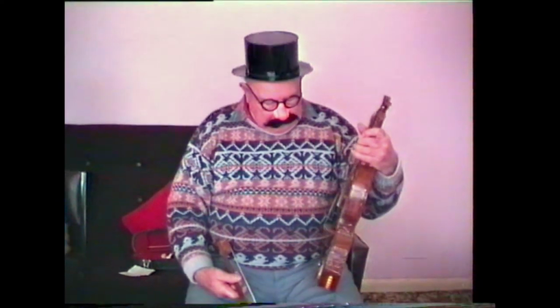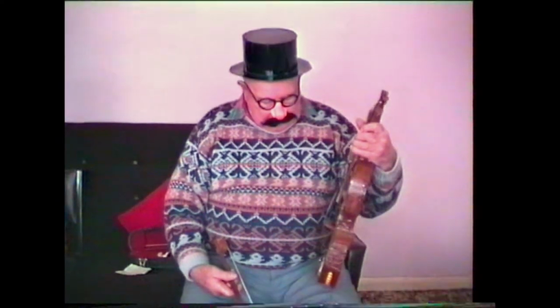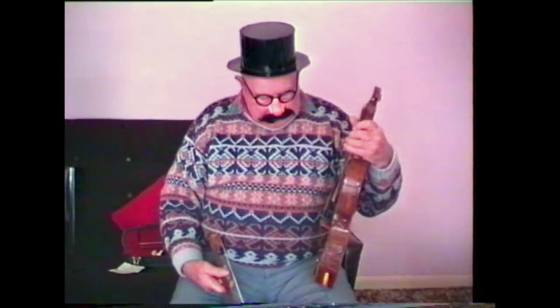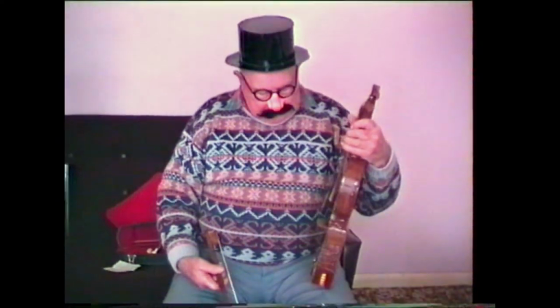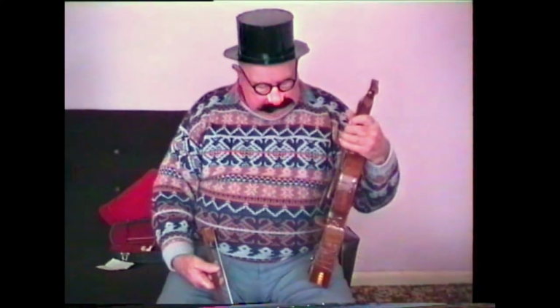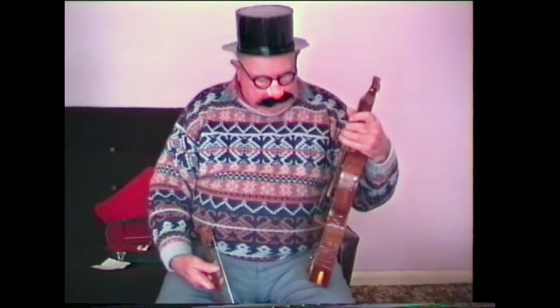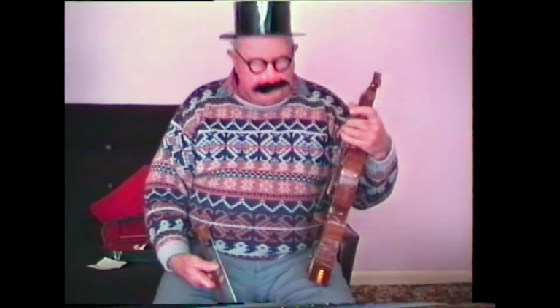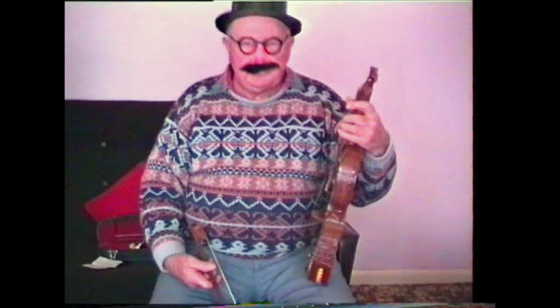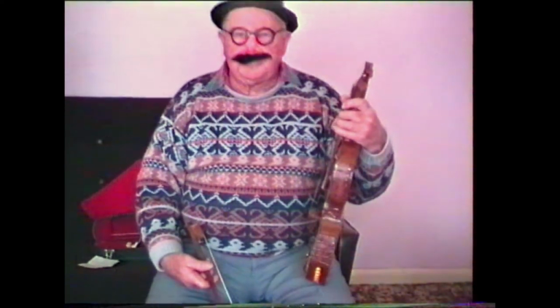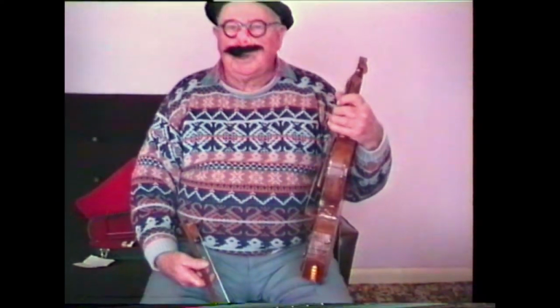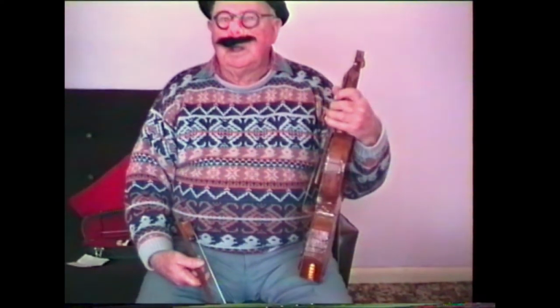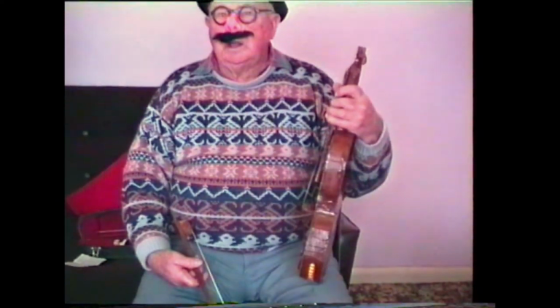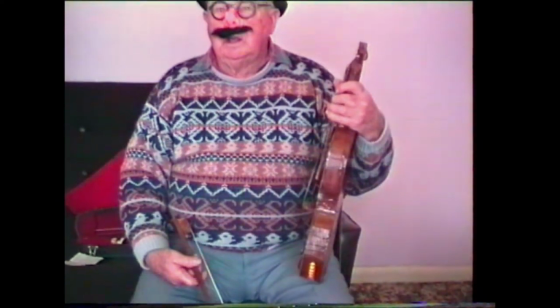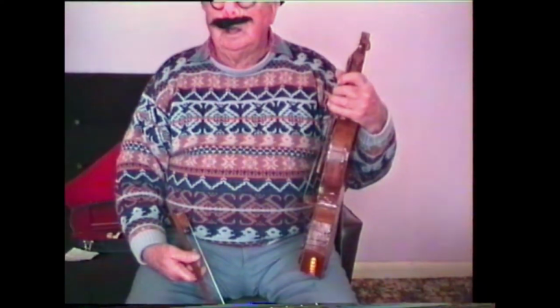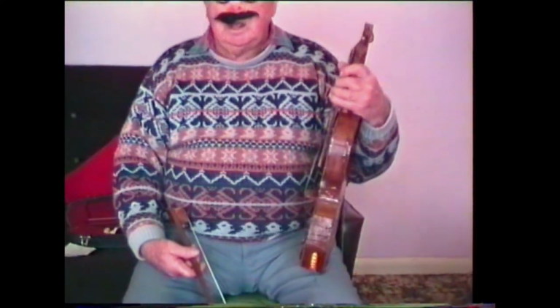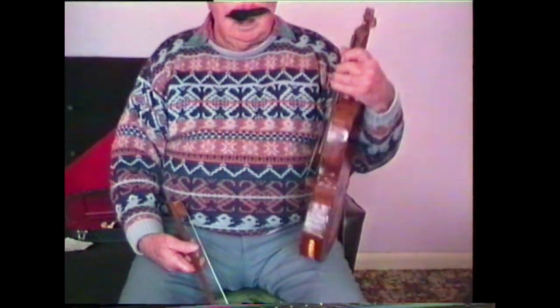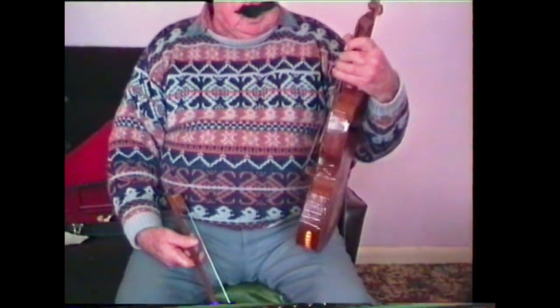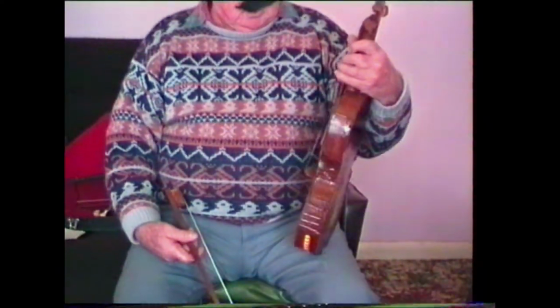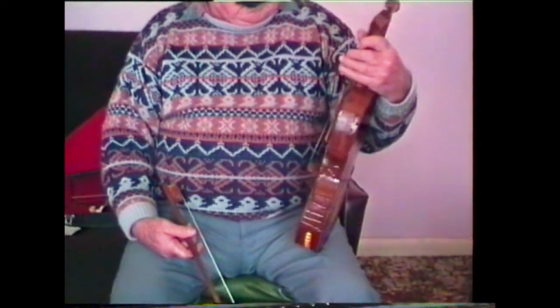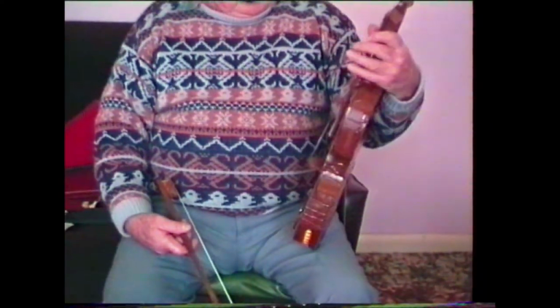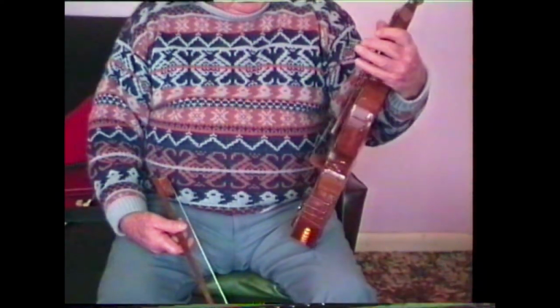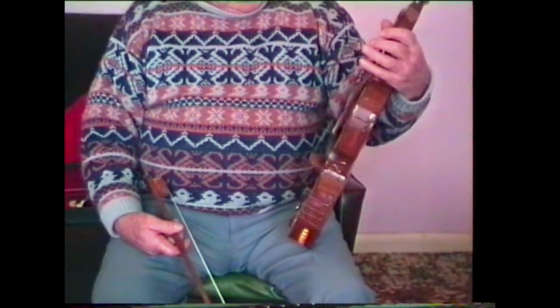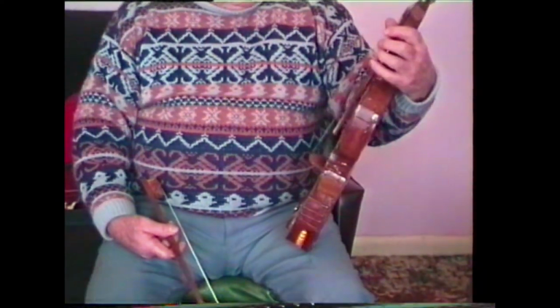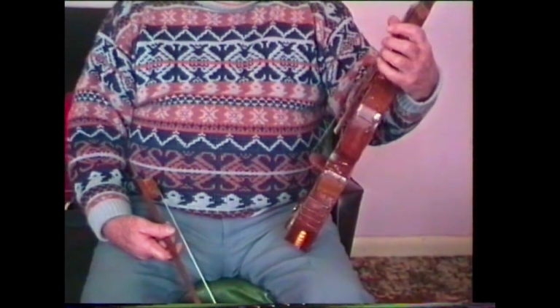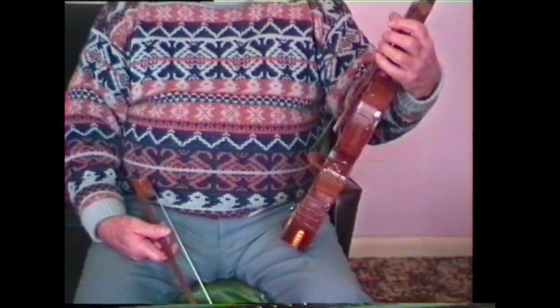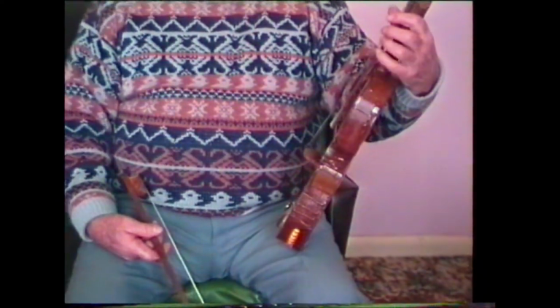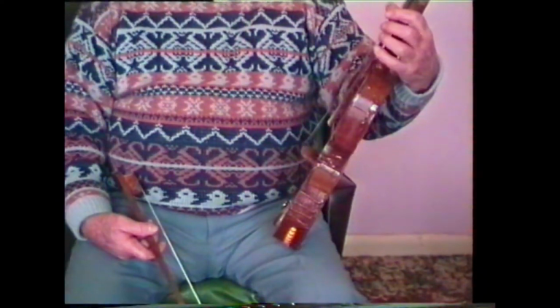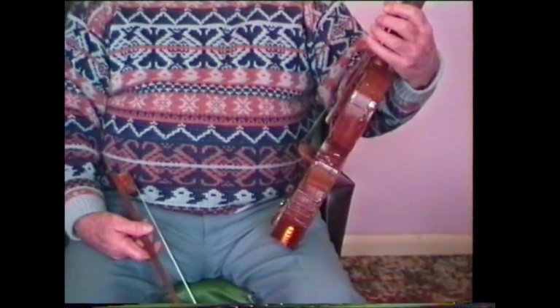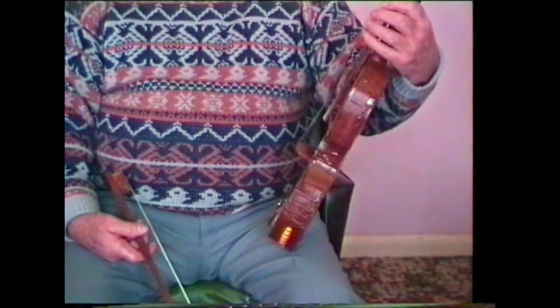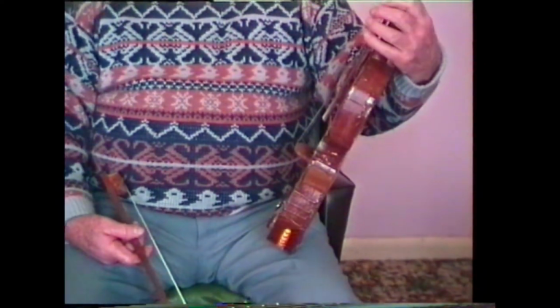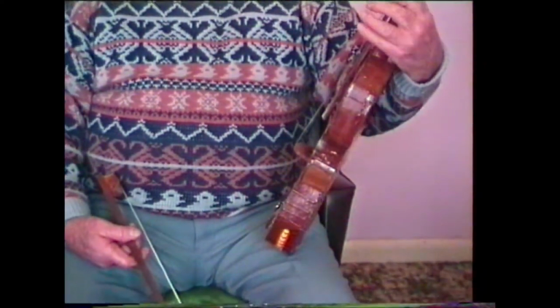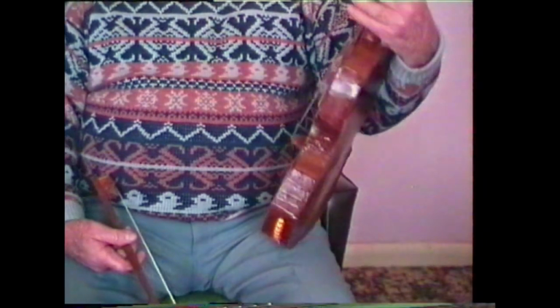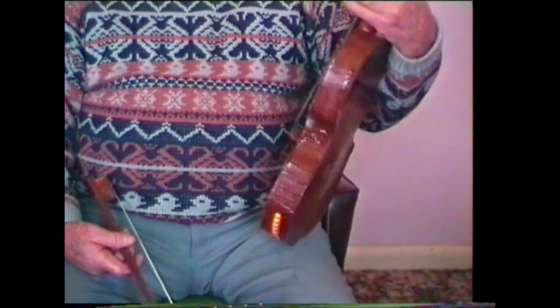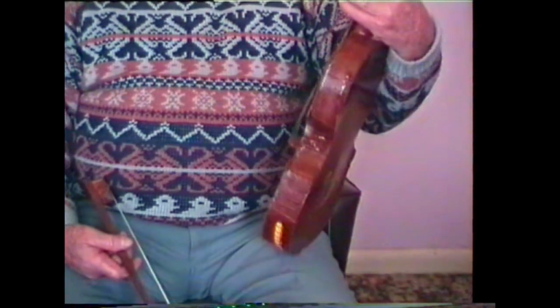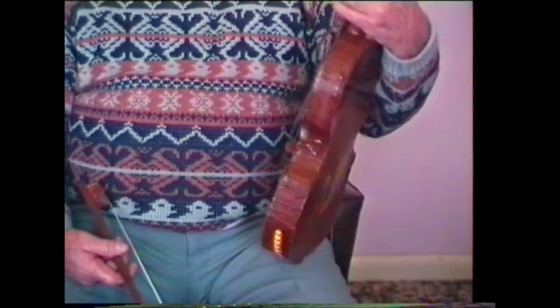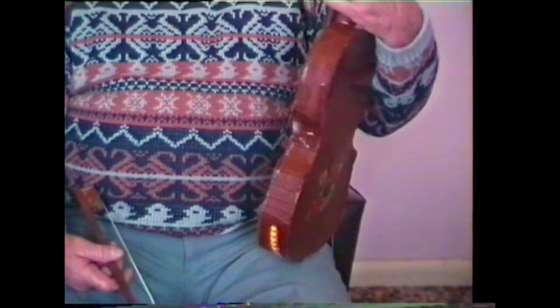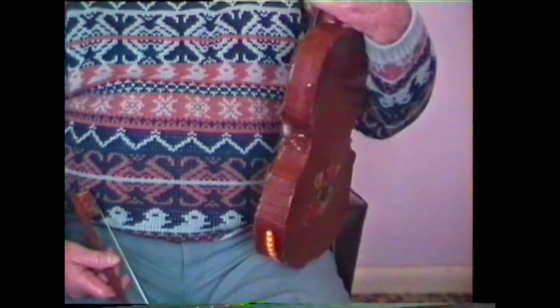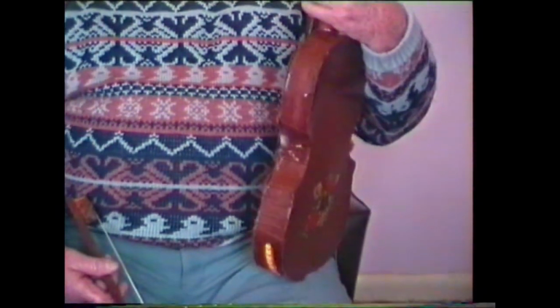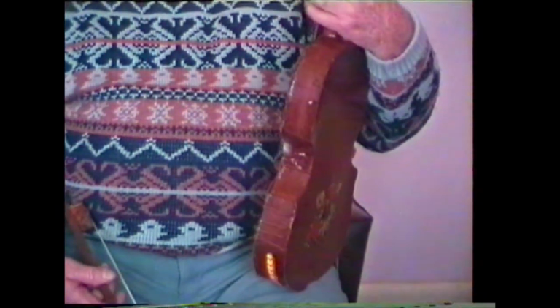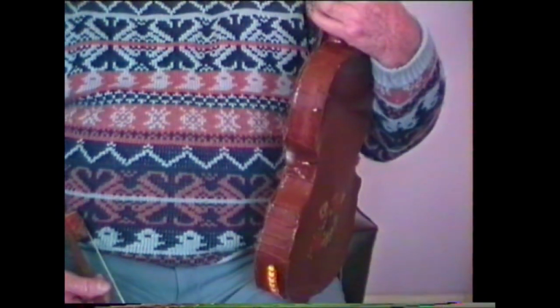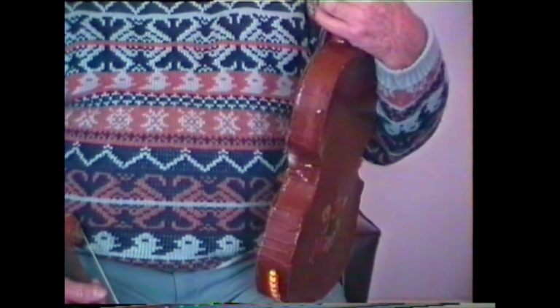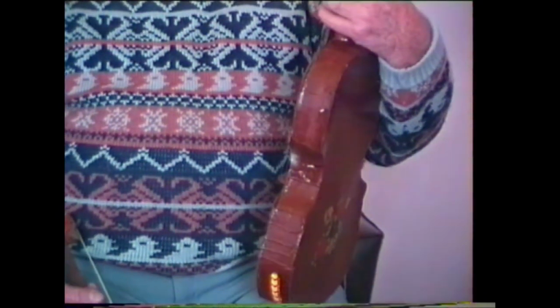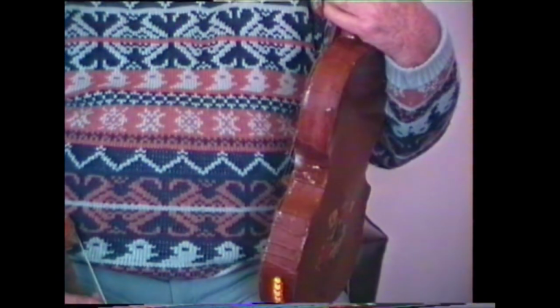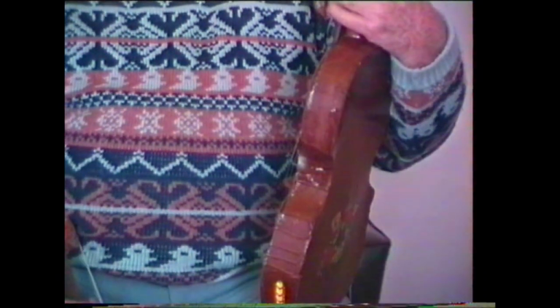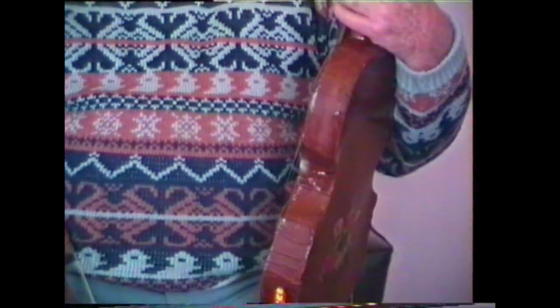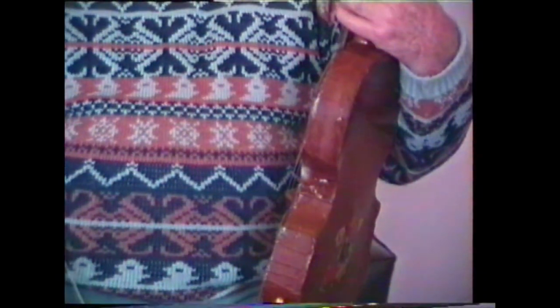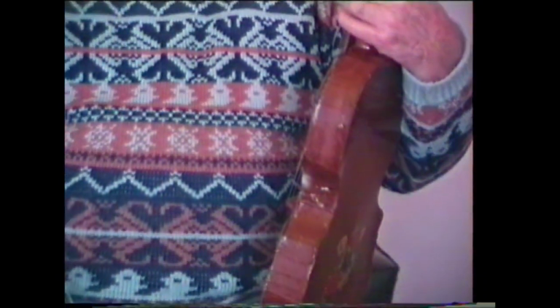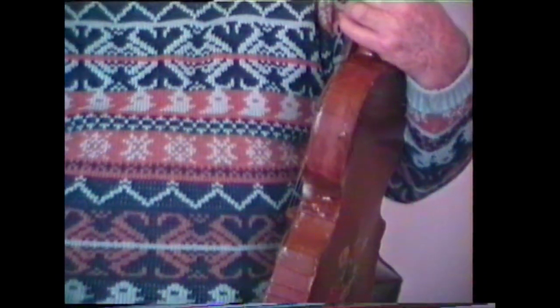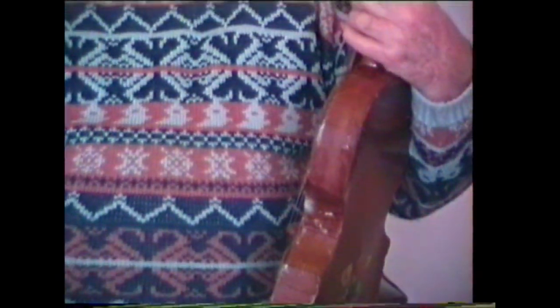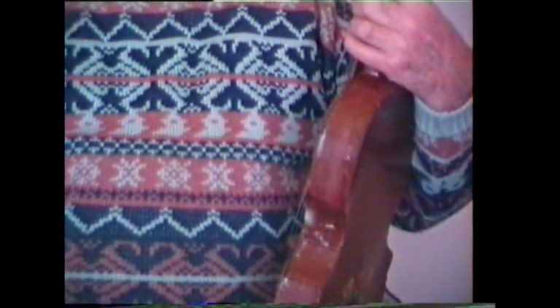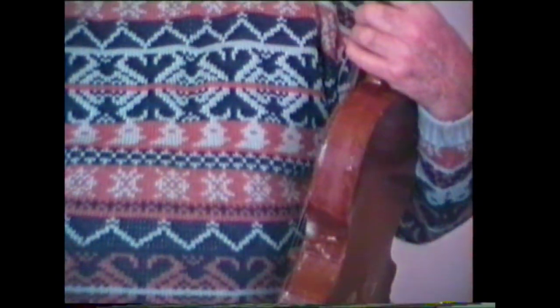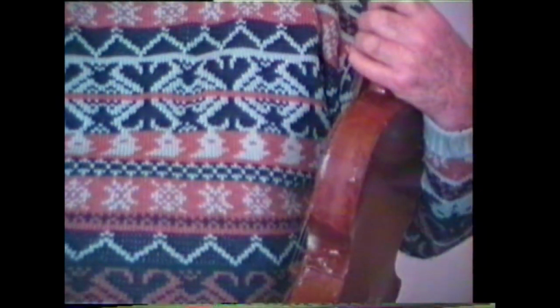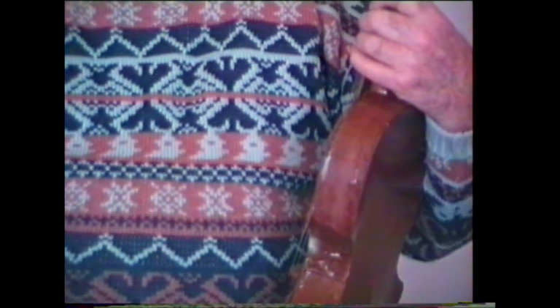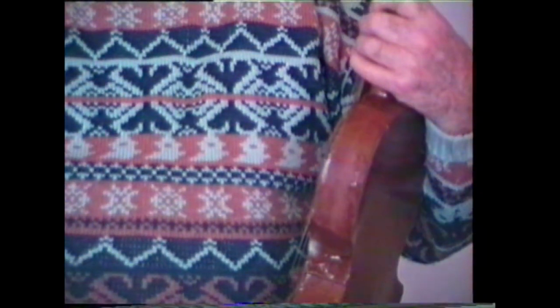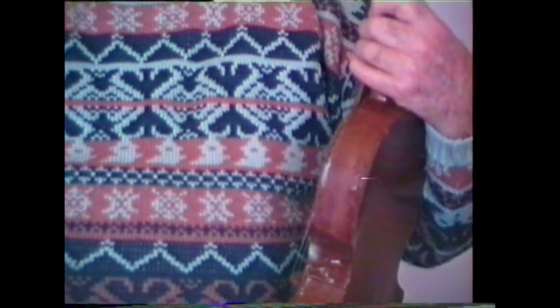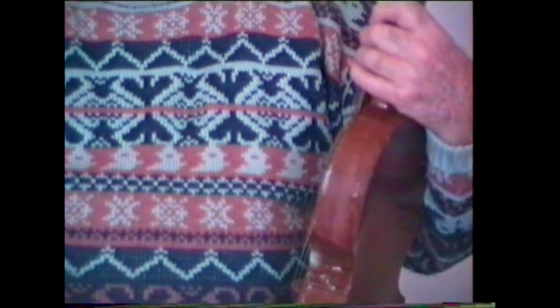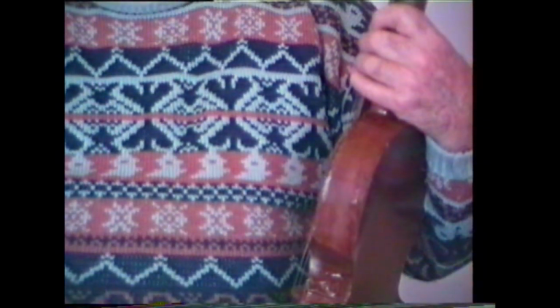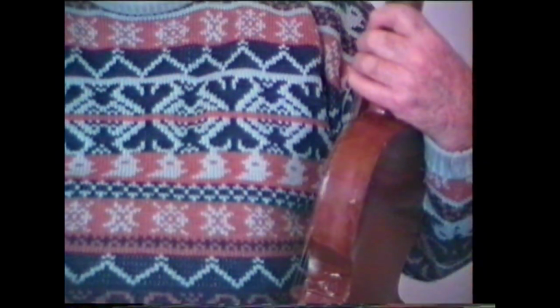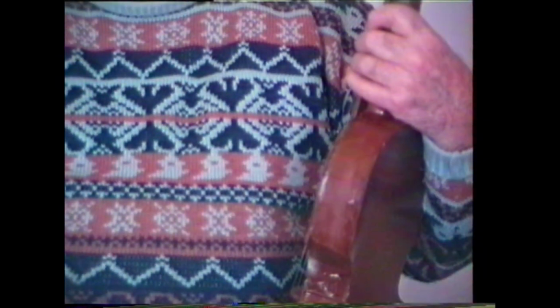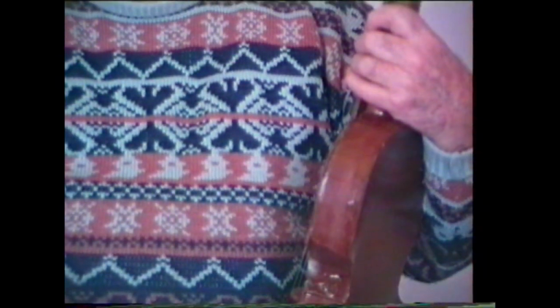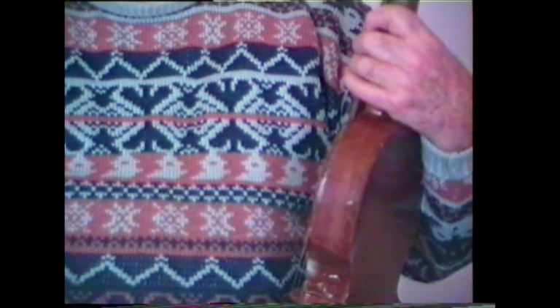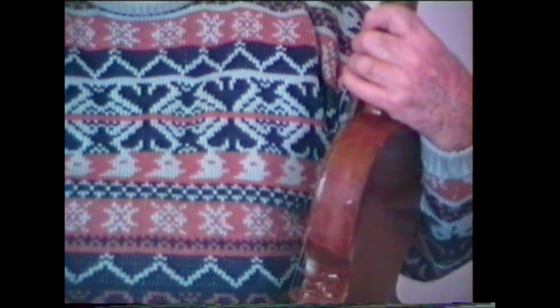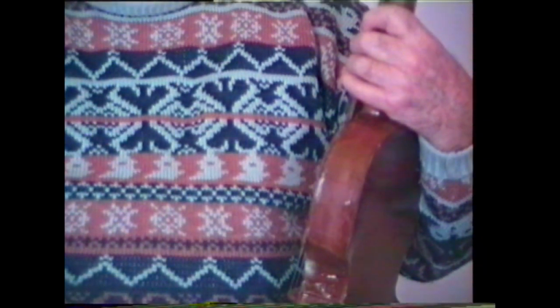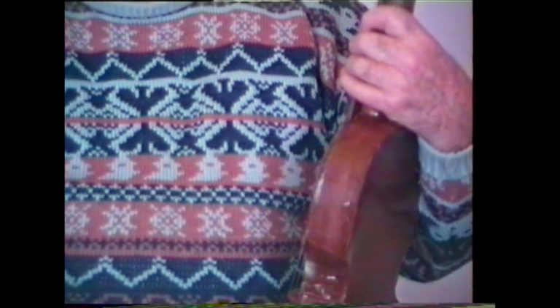And what about the strings? Well, they're violin strings — otherwise it wouldn't be much of an instrument, hardly.